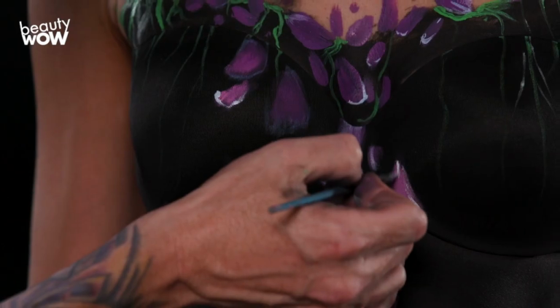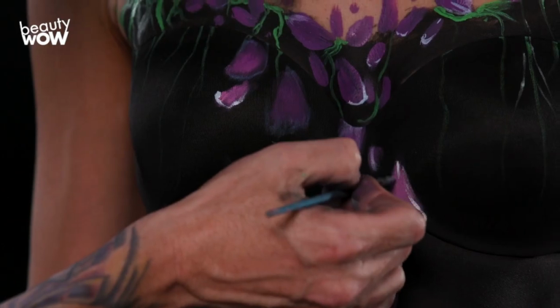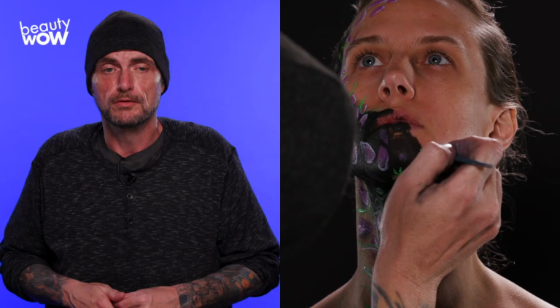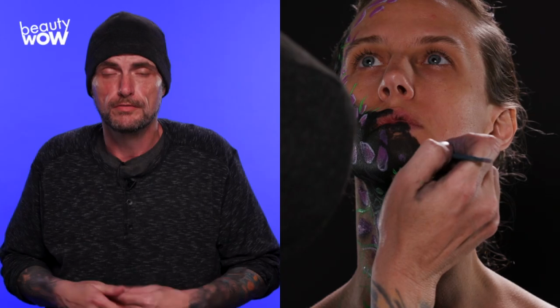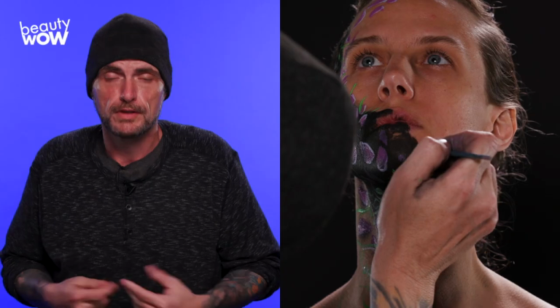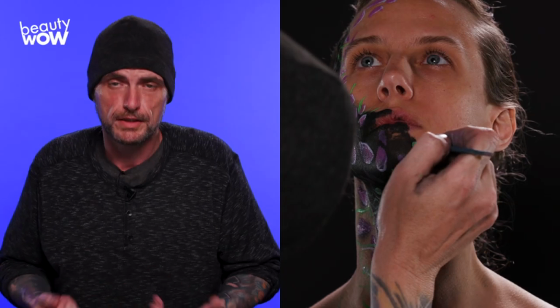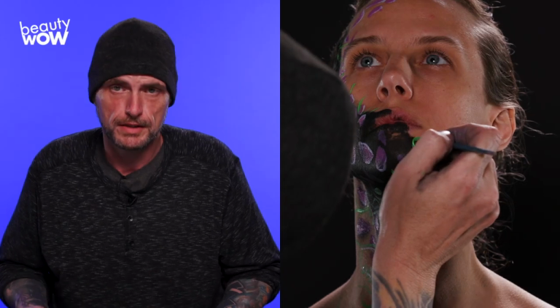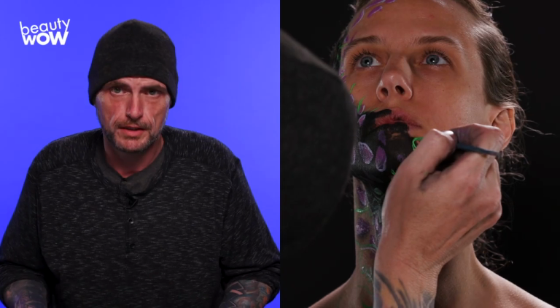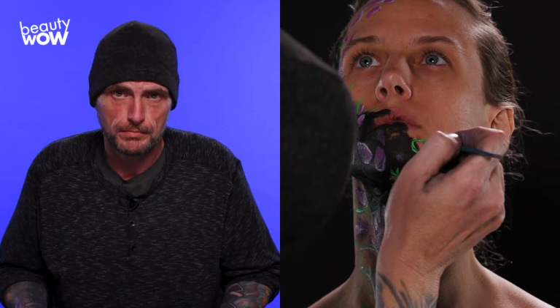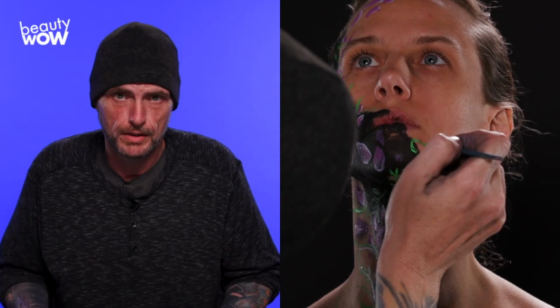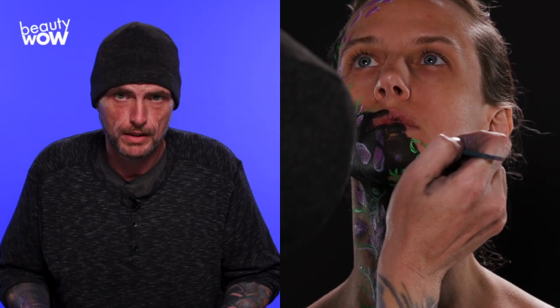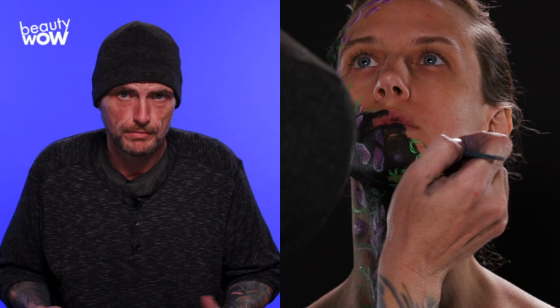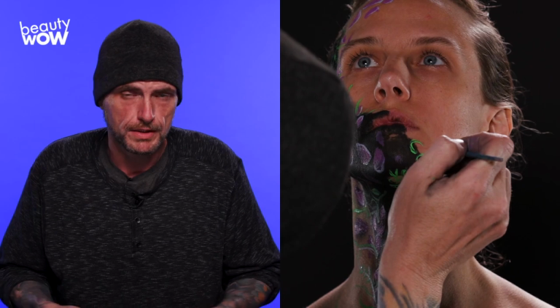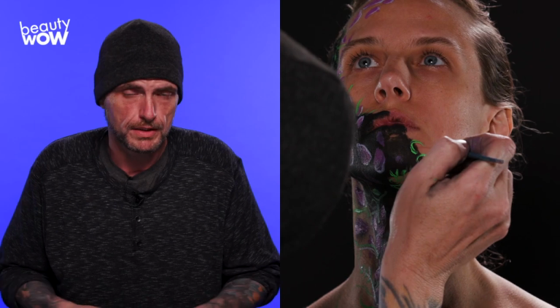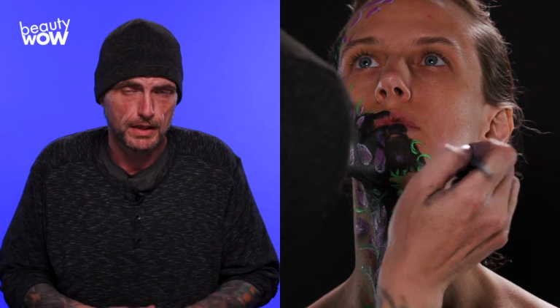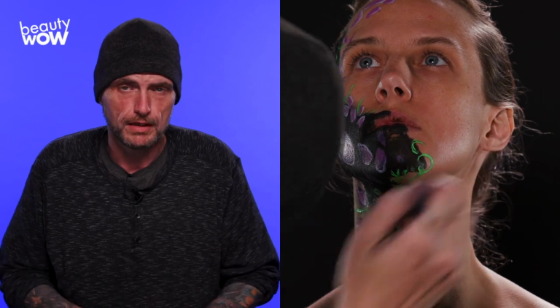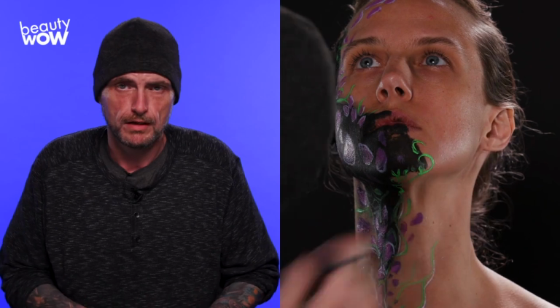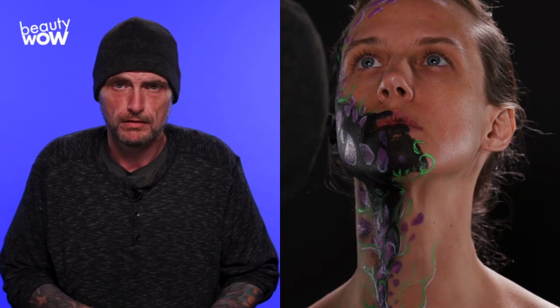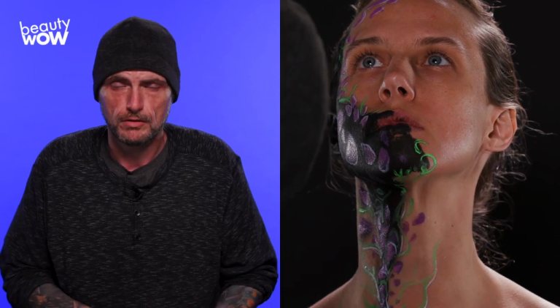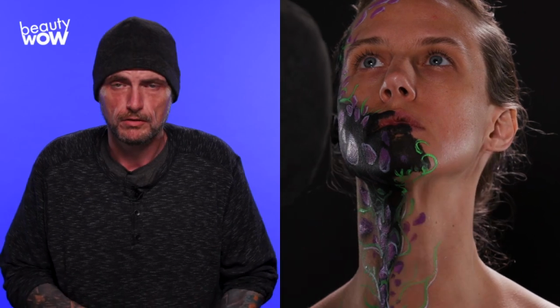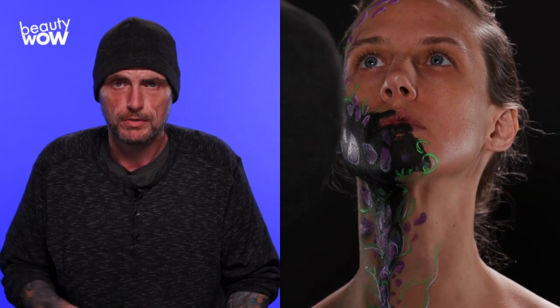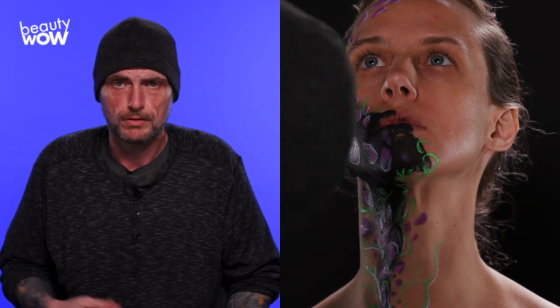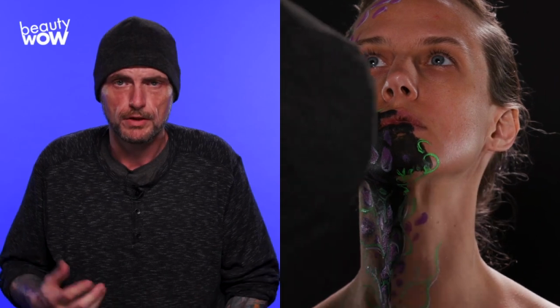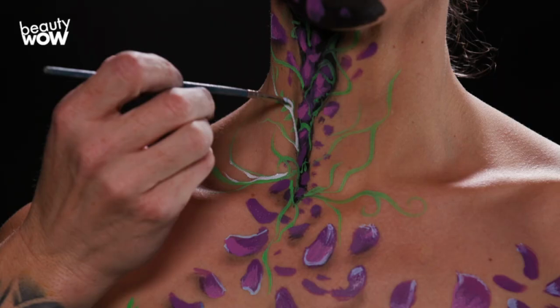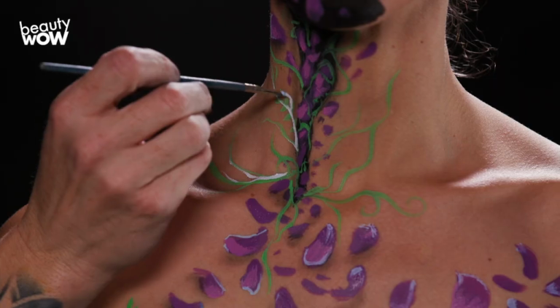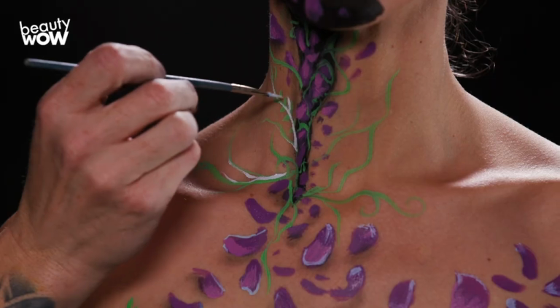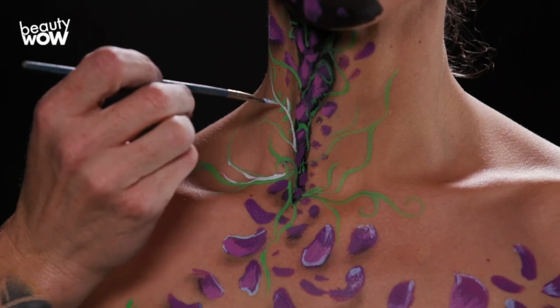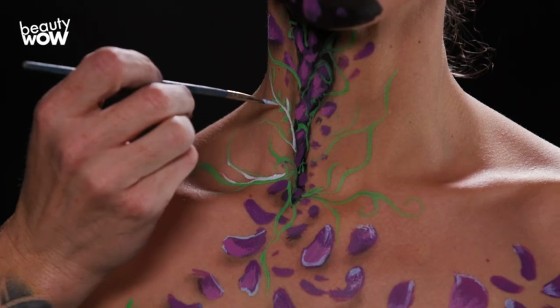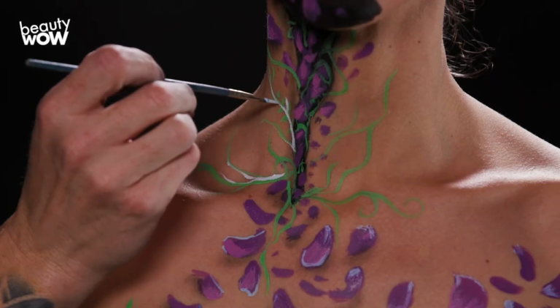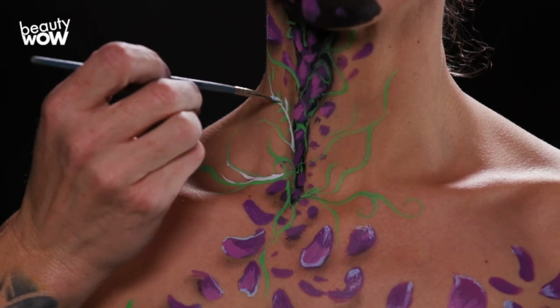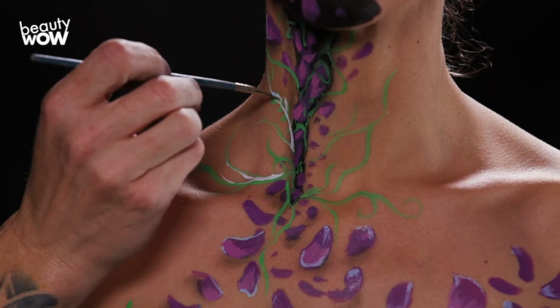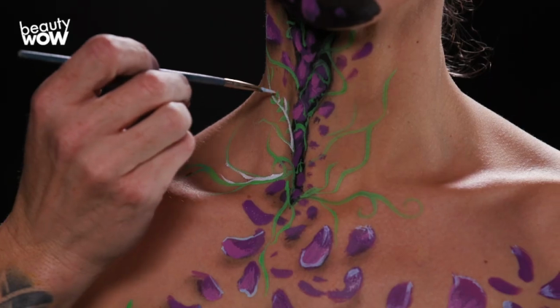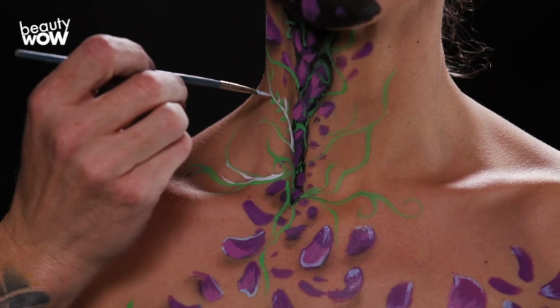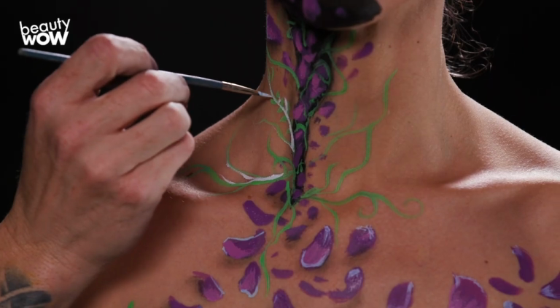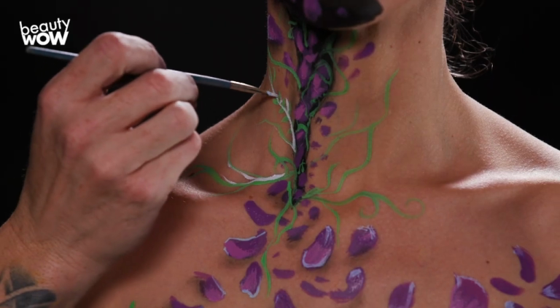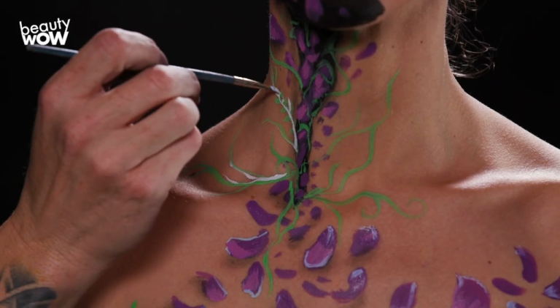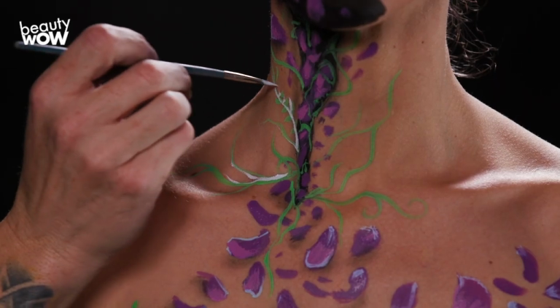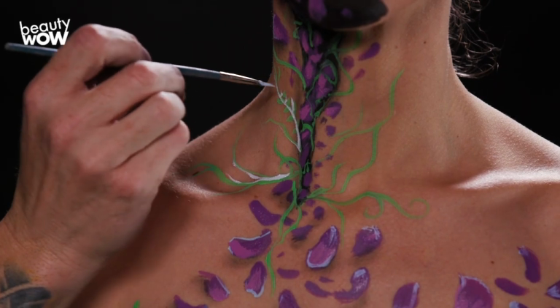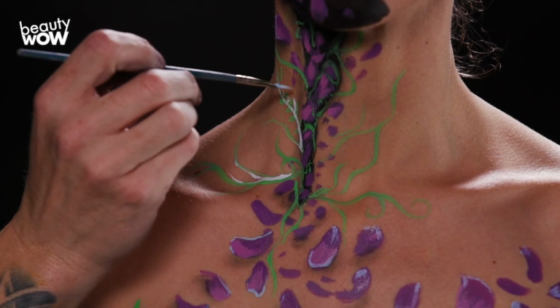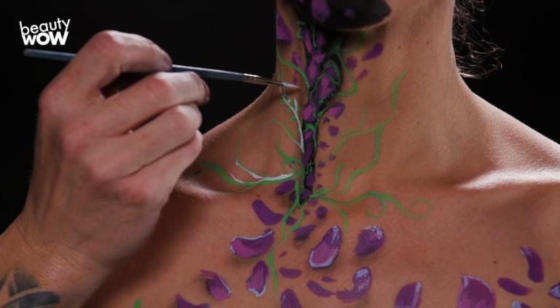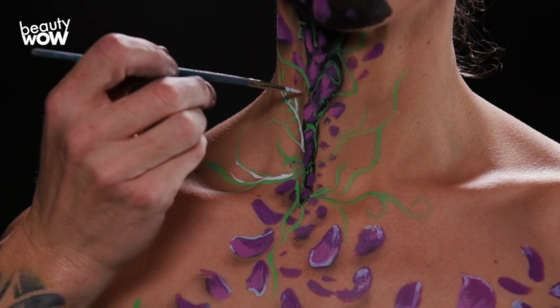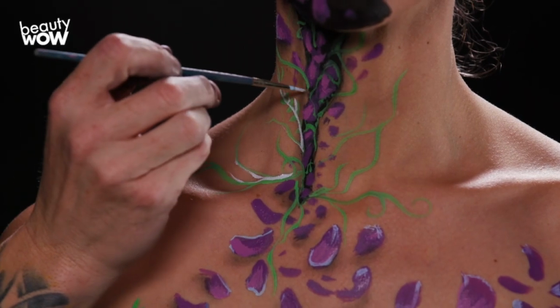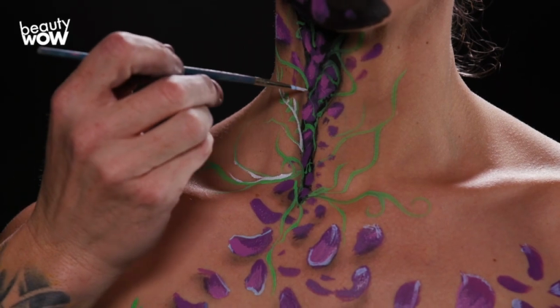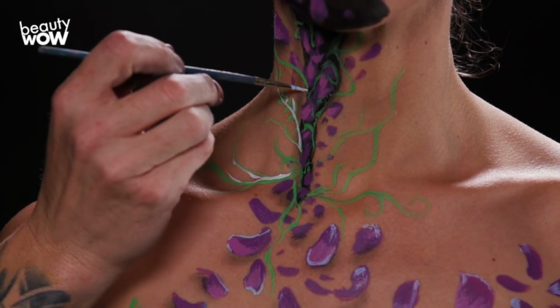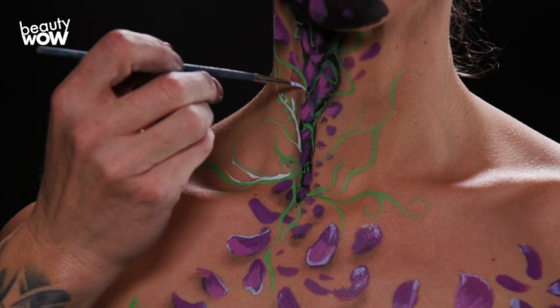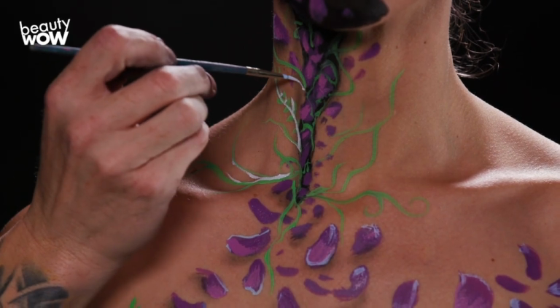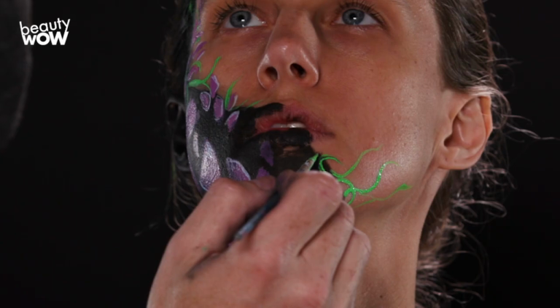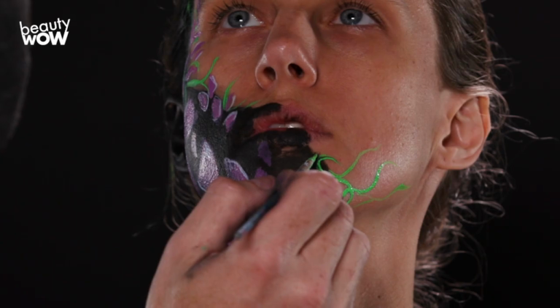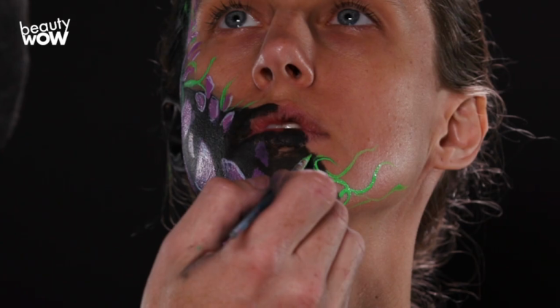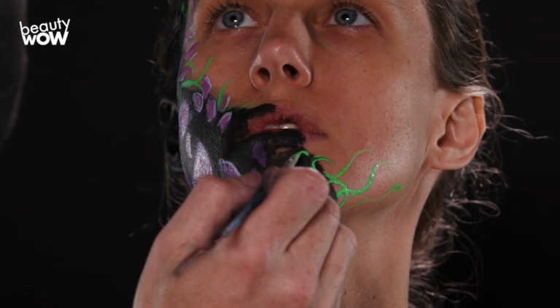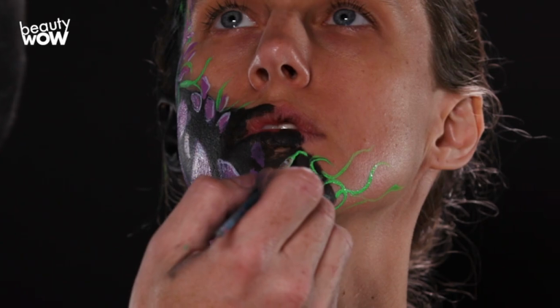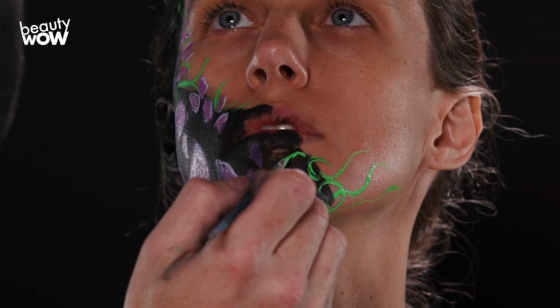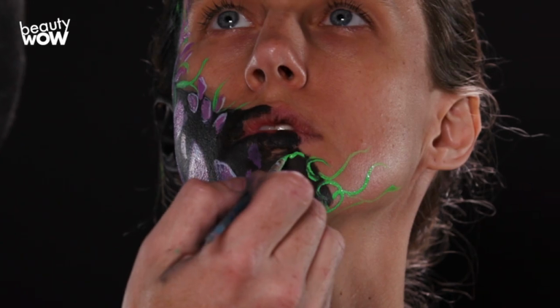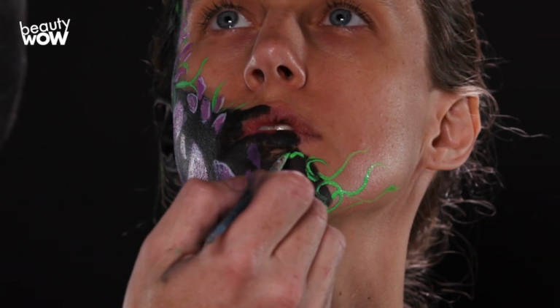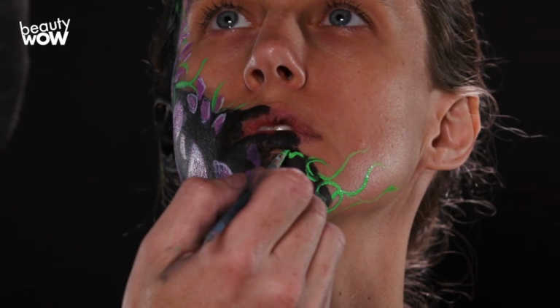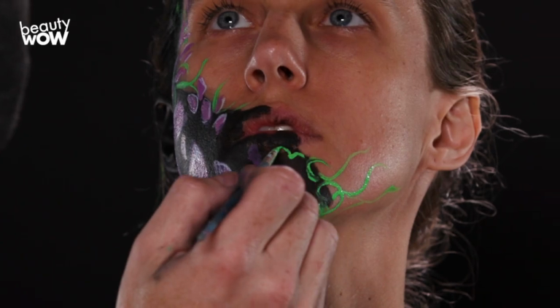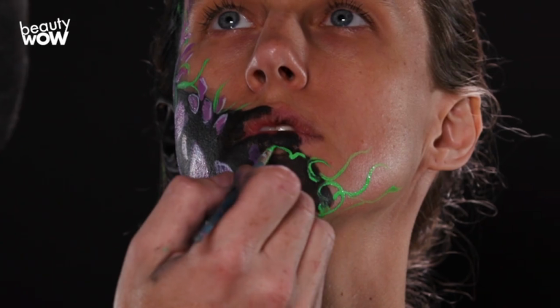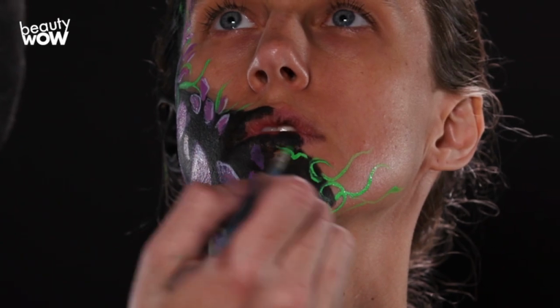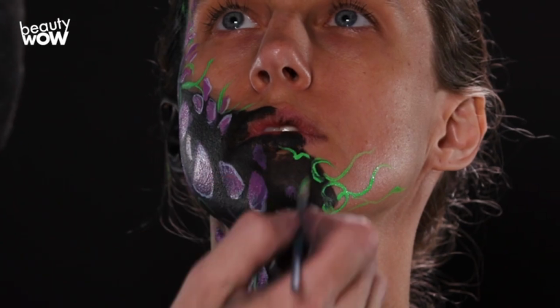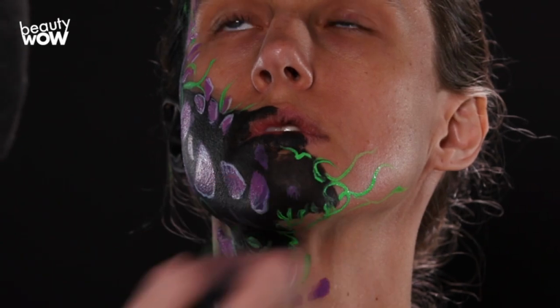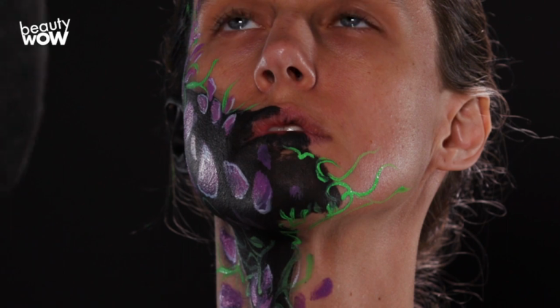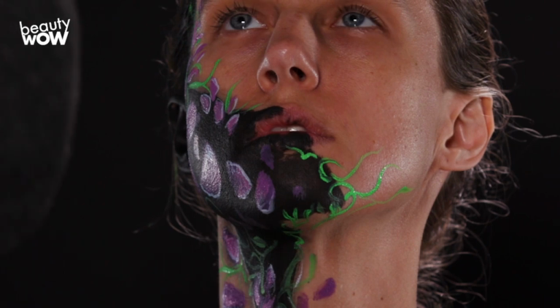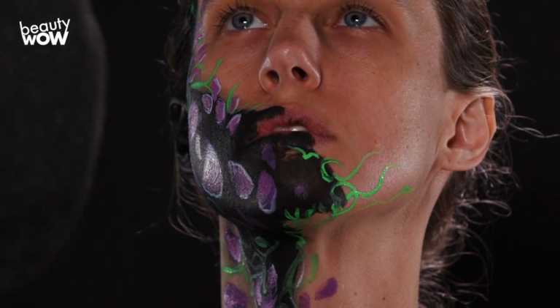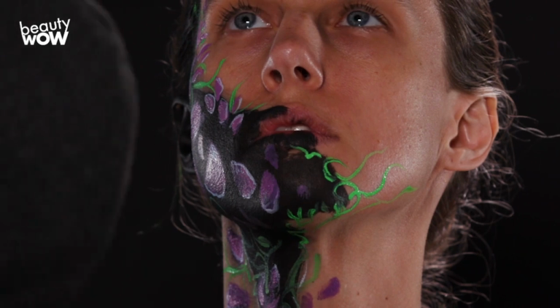To finish this up, I am just adding a little bit around her face, adding more highlights and details around these leaves to give them a more realistic look.